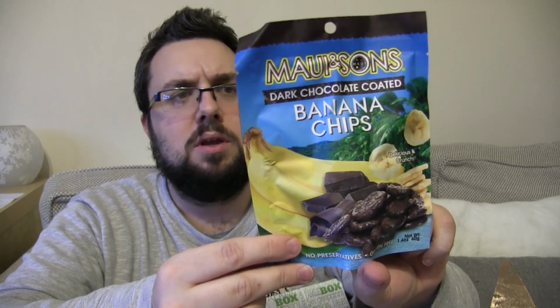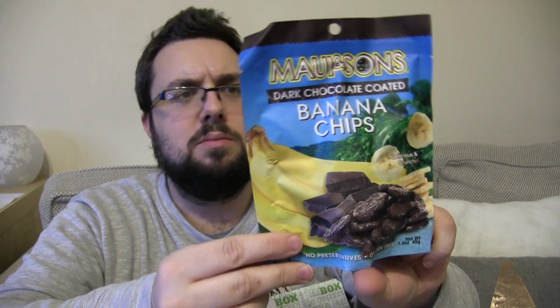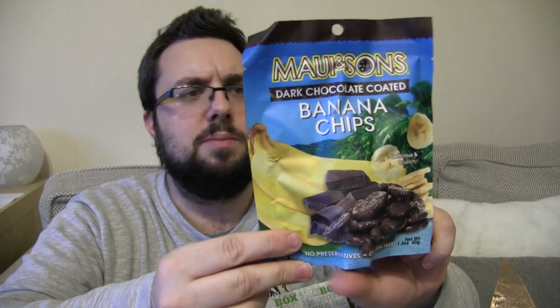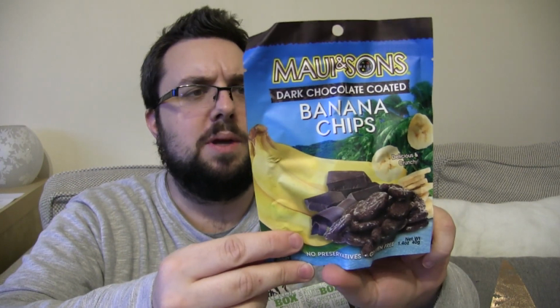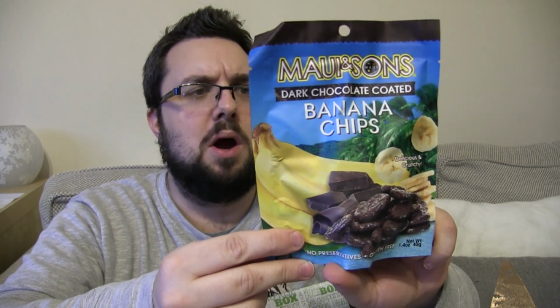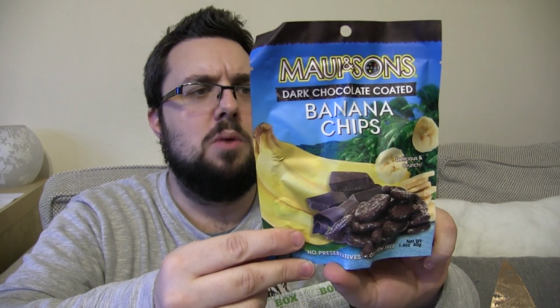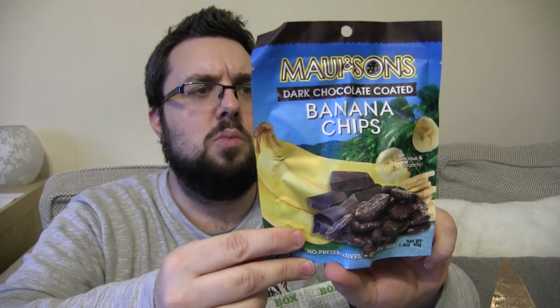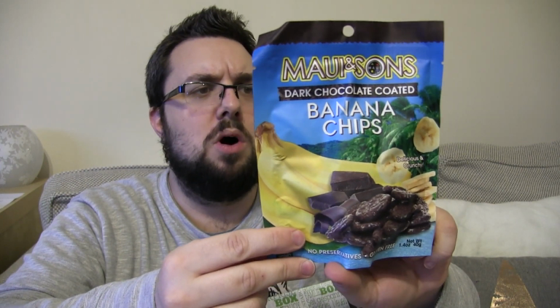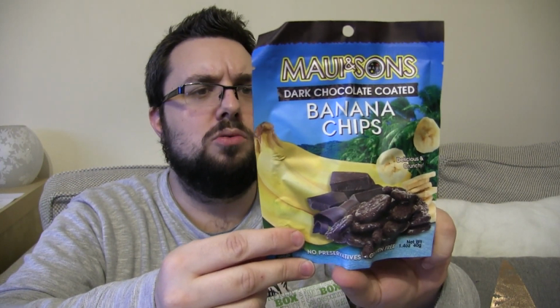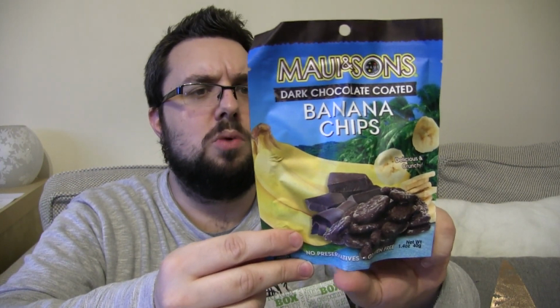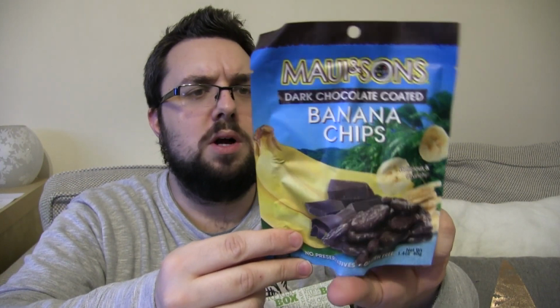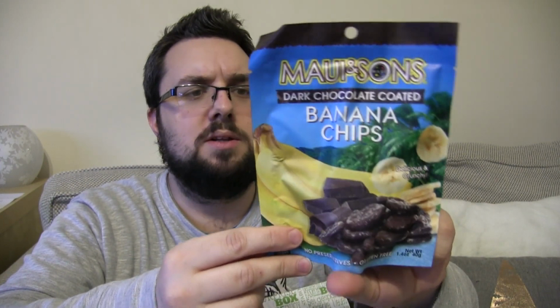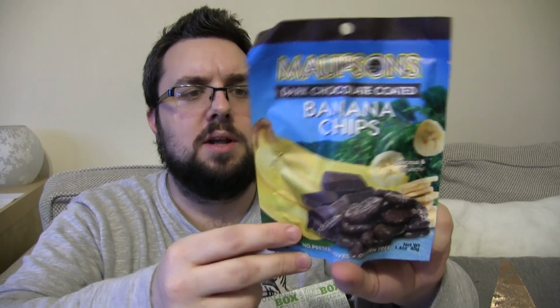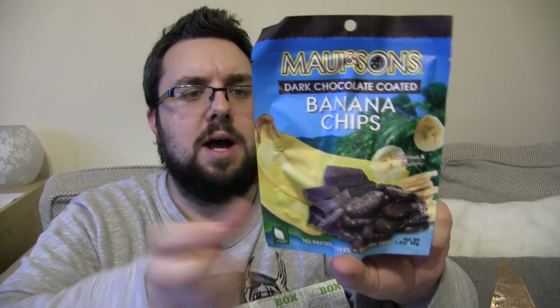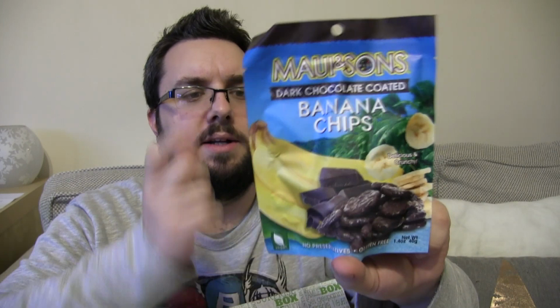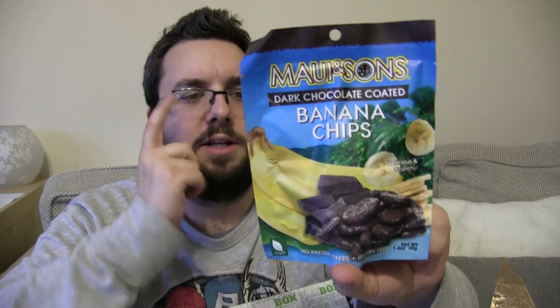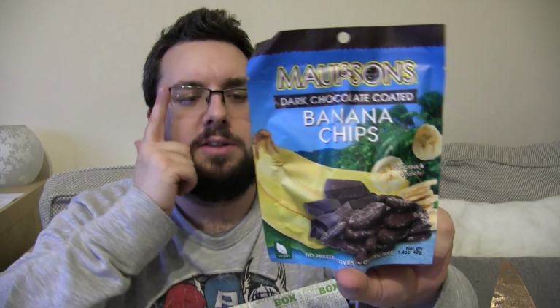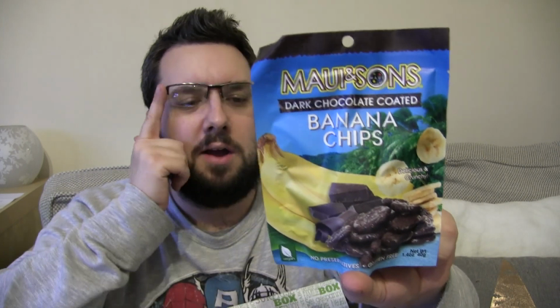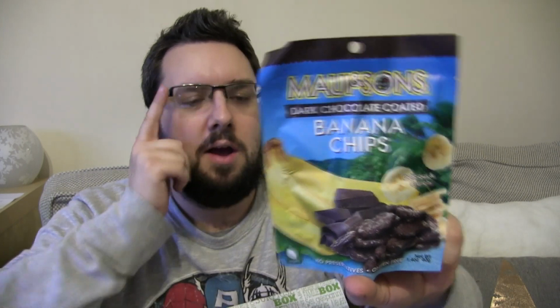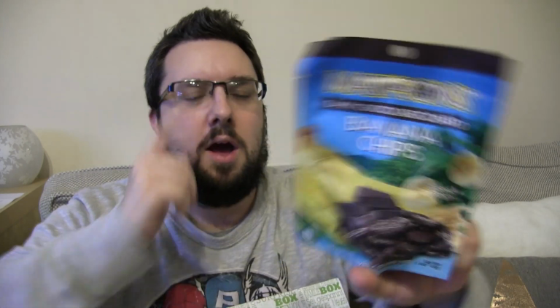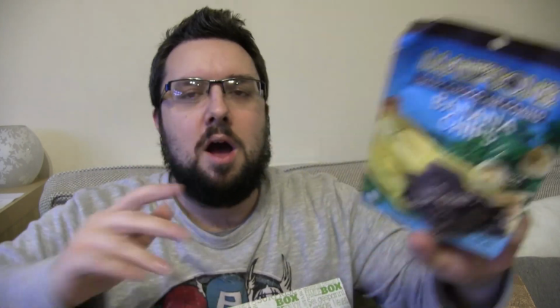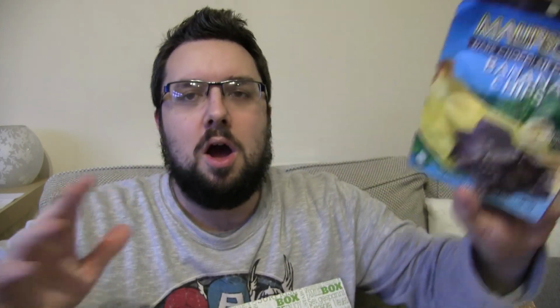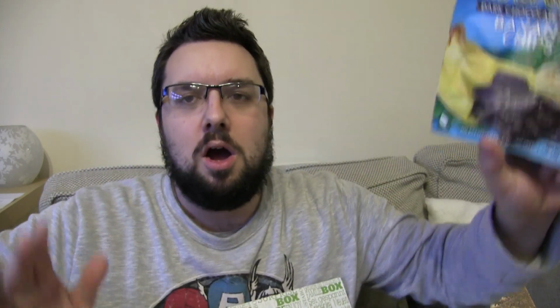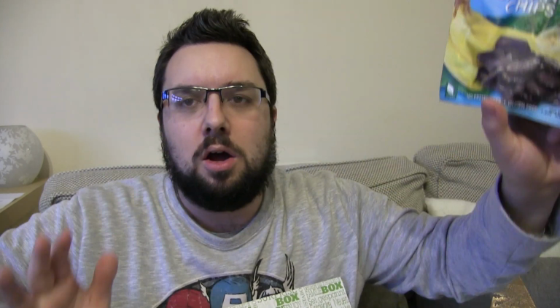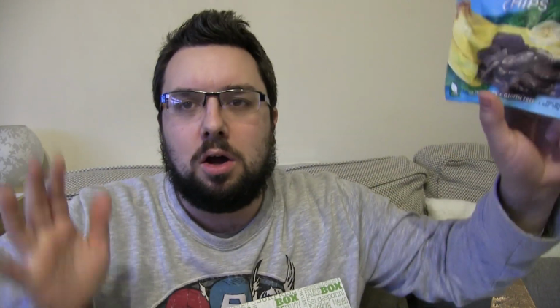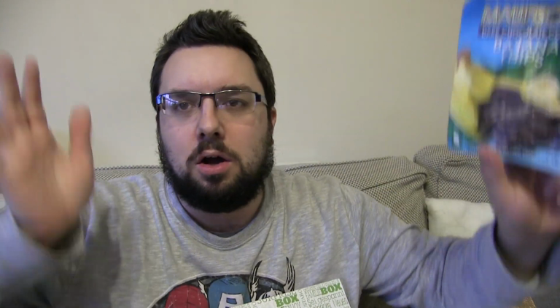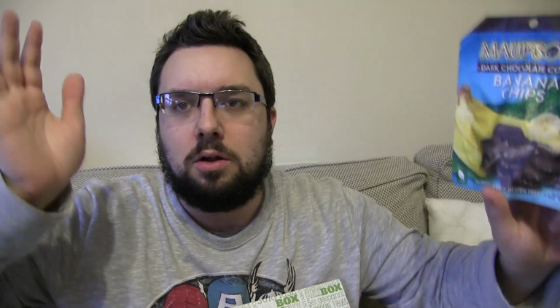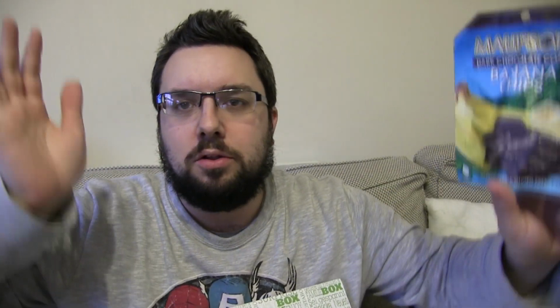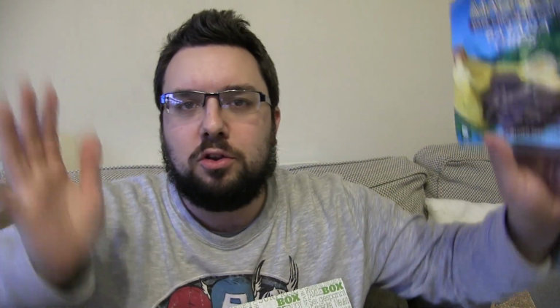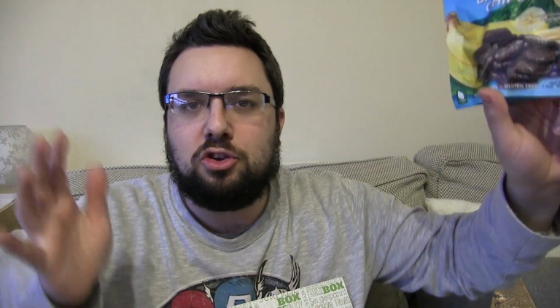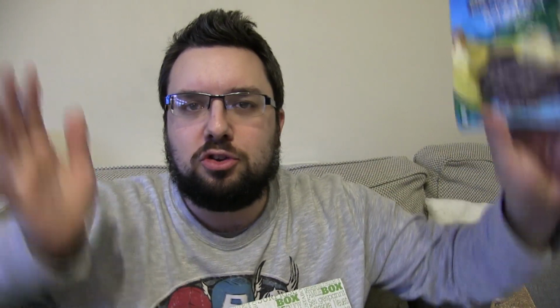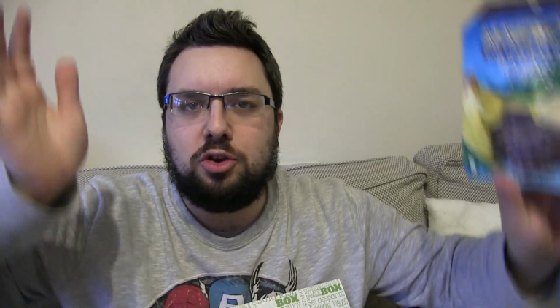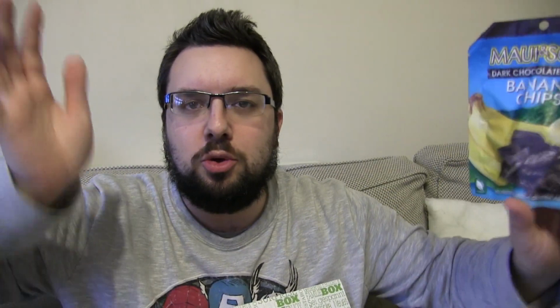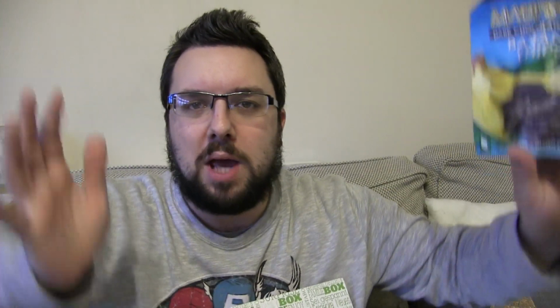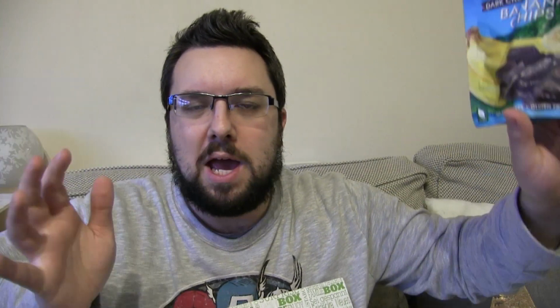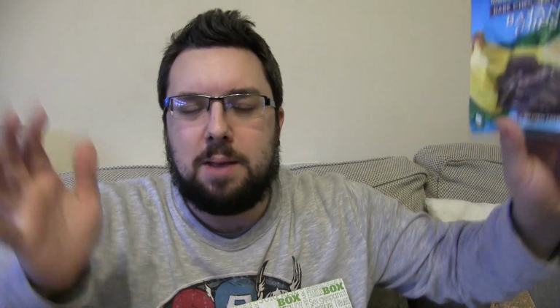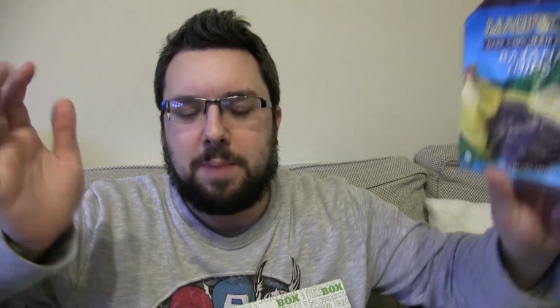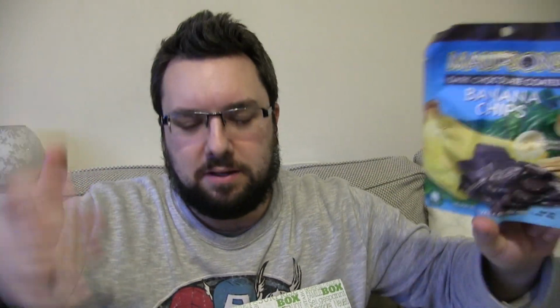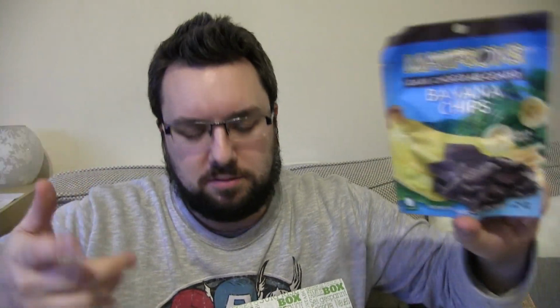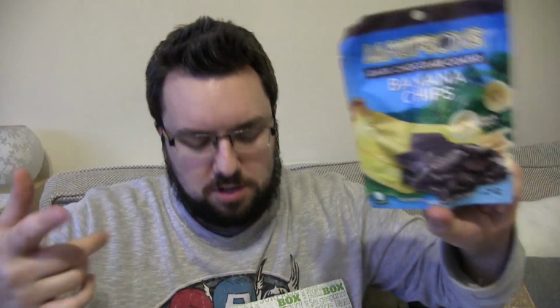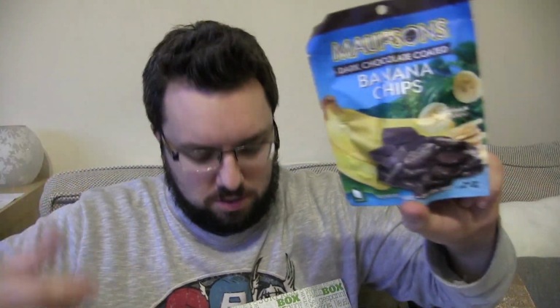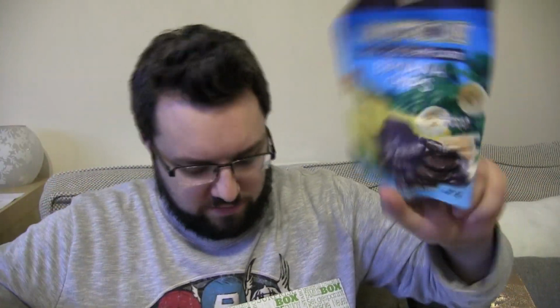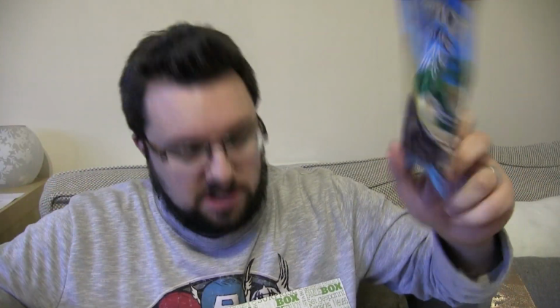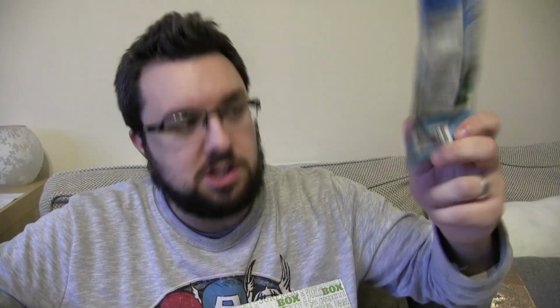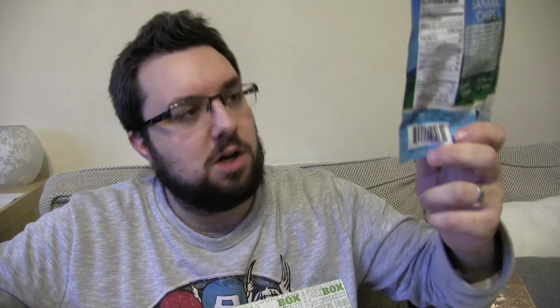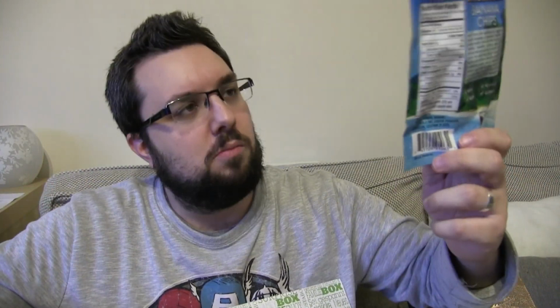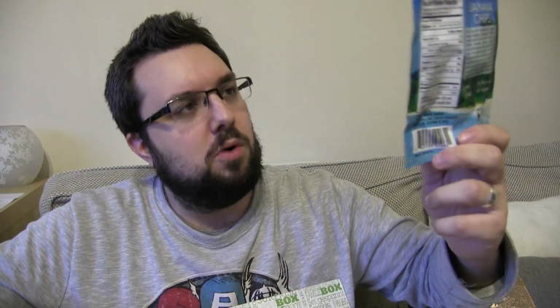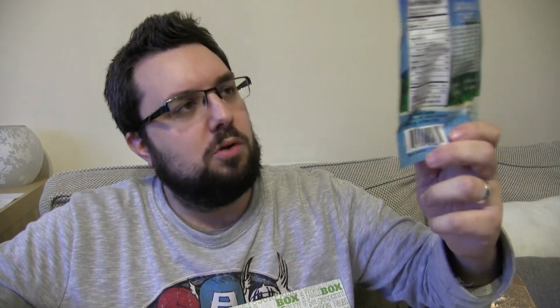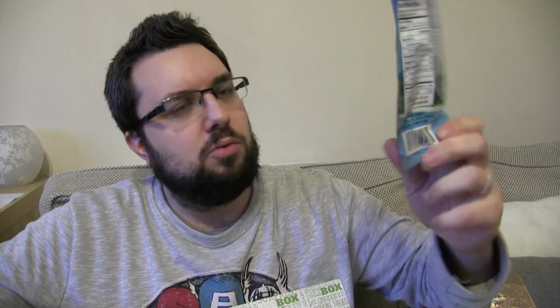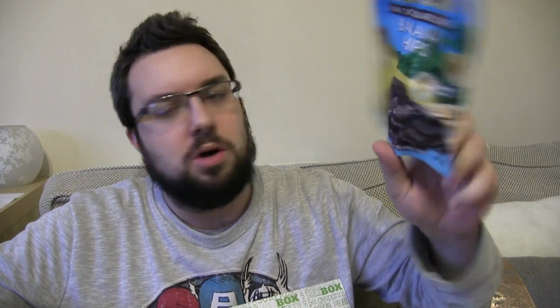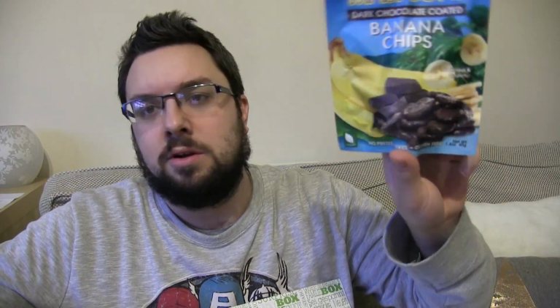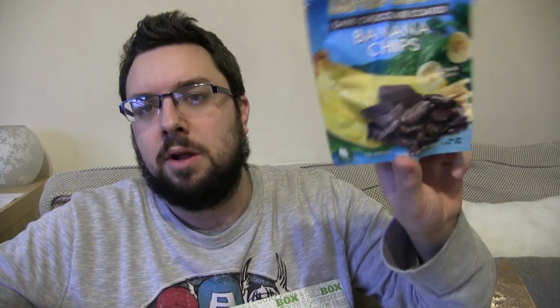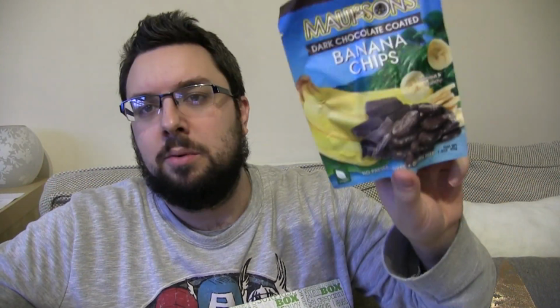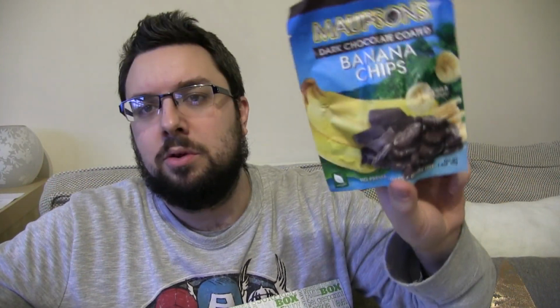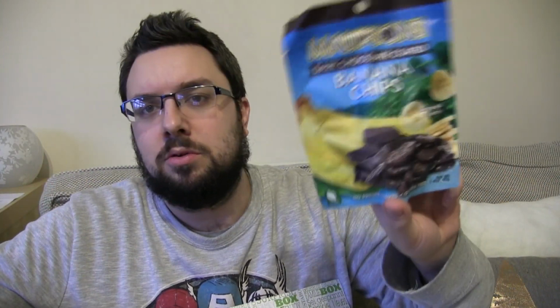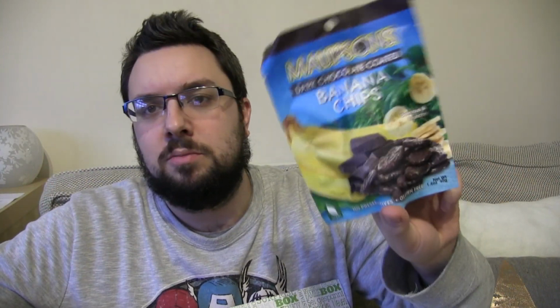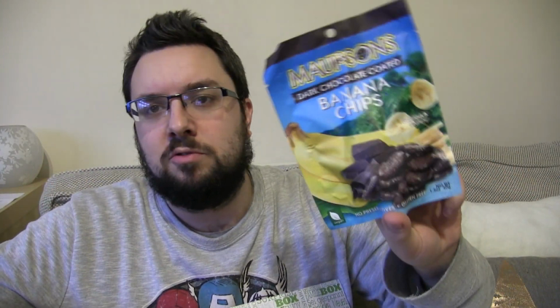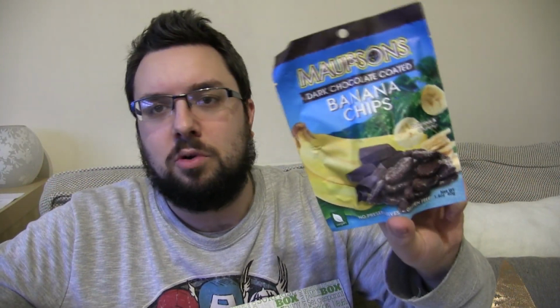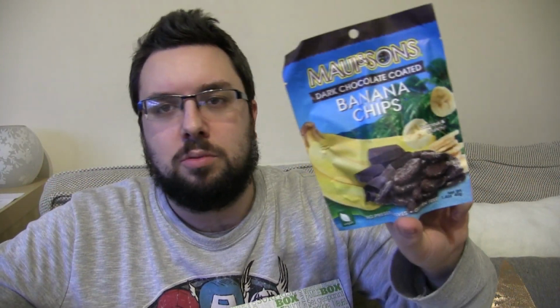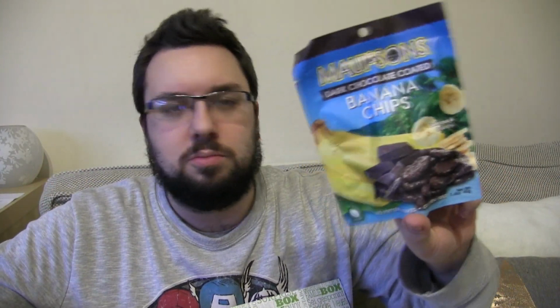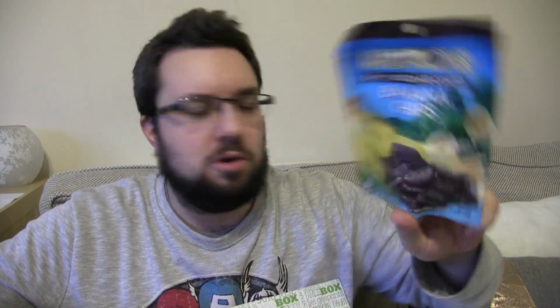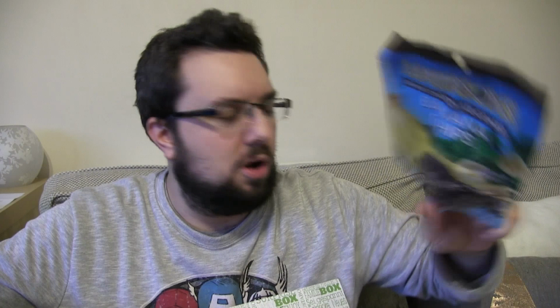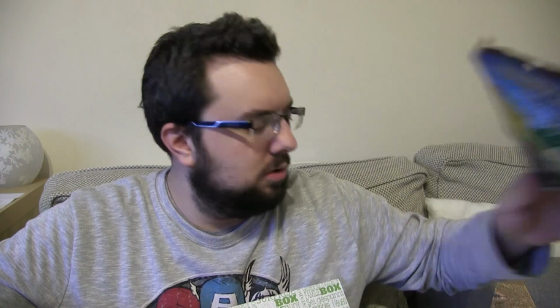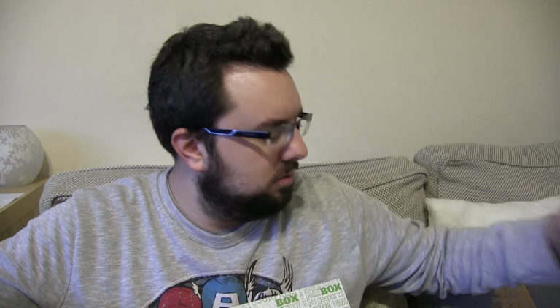Oh hello — dark chocolate coated banana chips, they look all right! We seem to be going worldwide today actually. This is UK-based but we've actually gone worldwide today — we've got some foreign products.